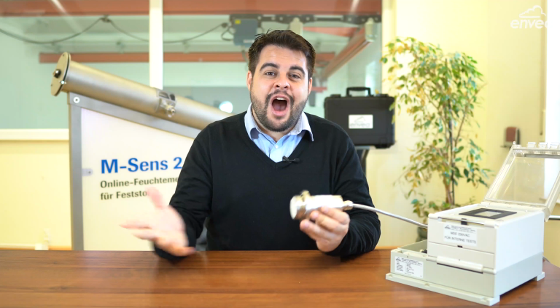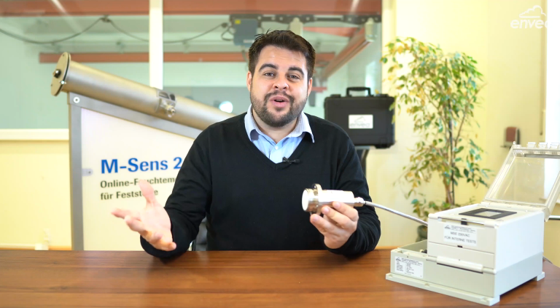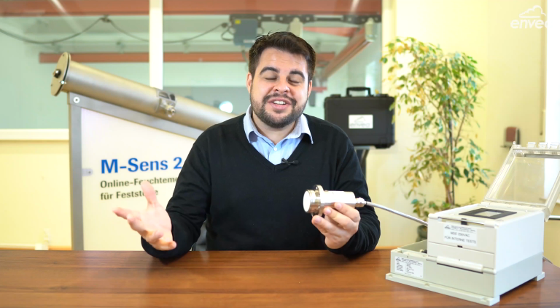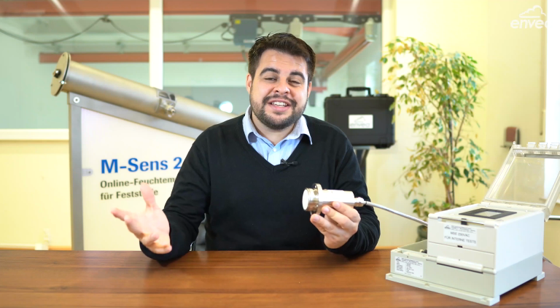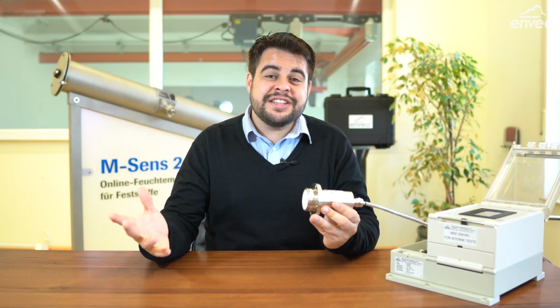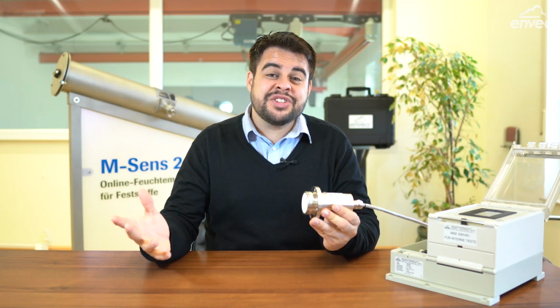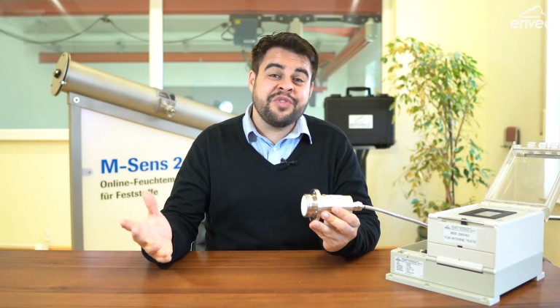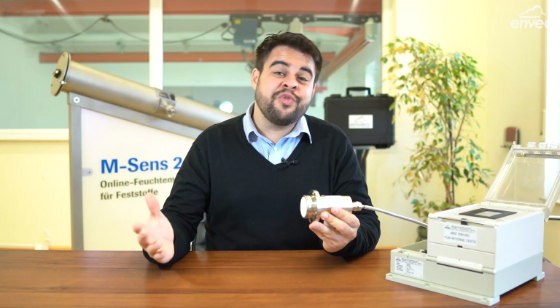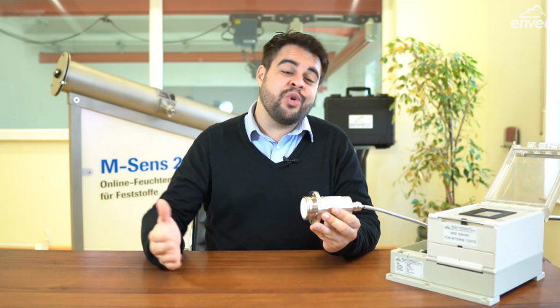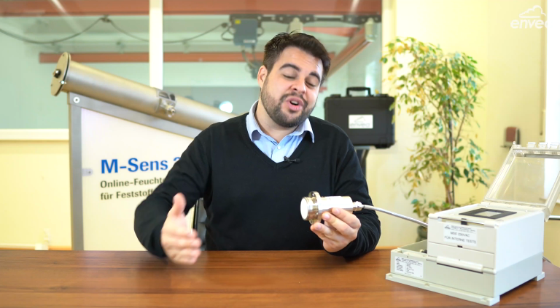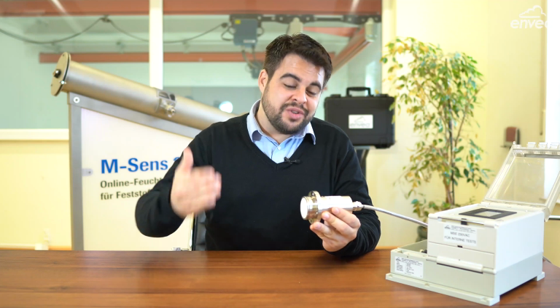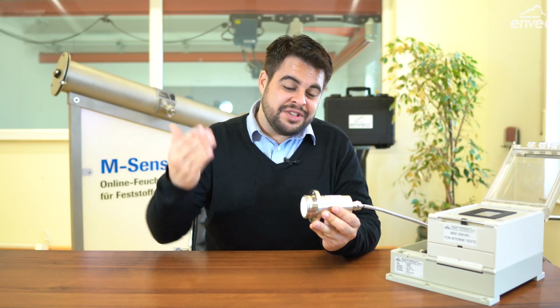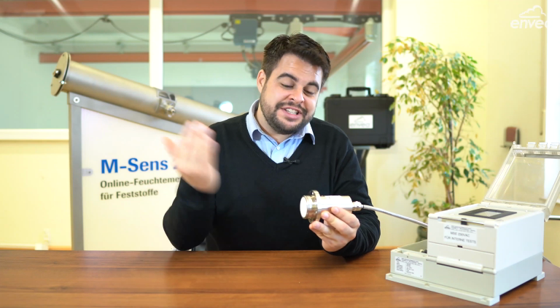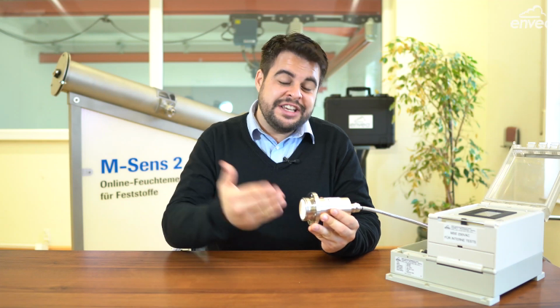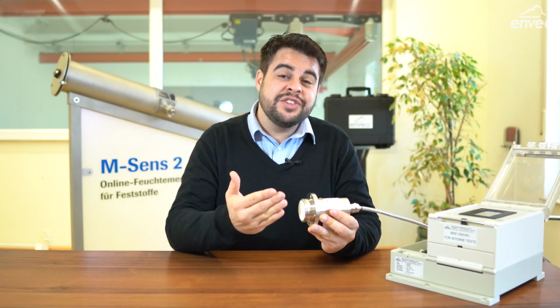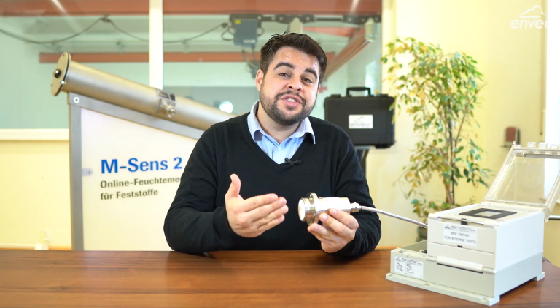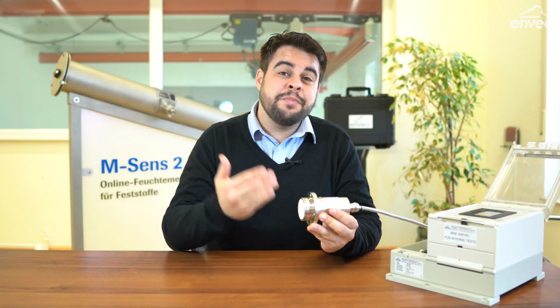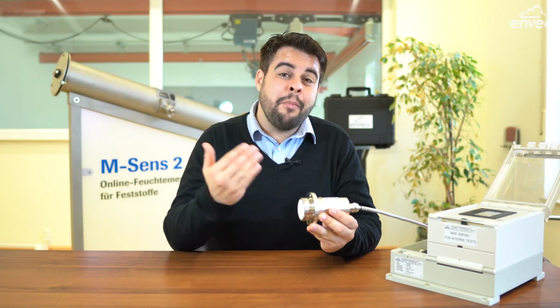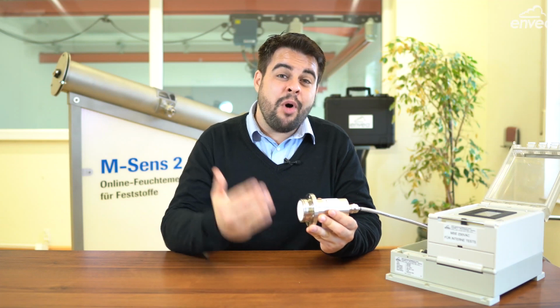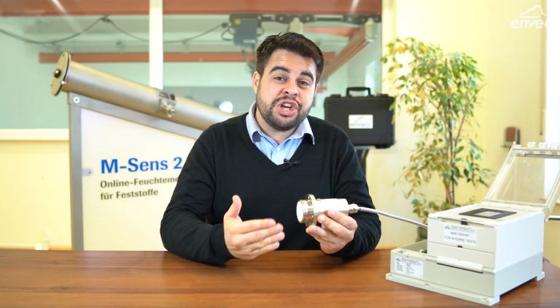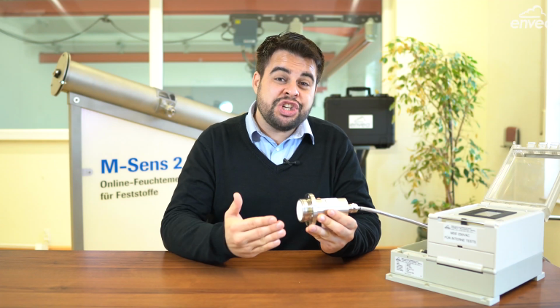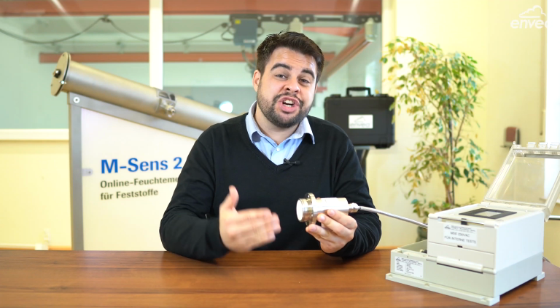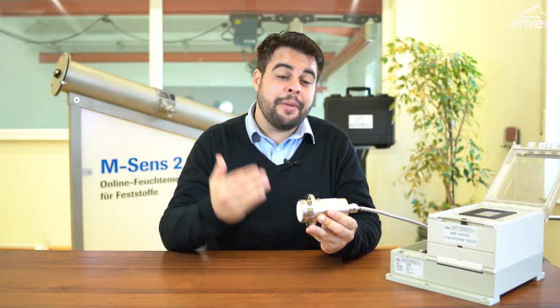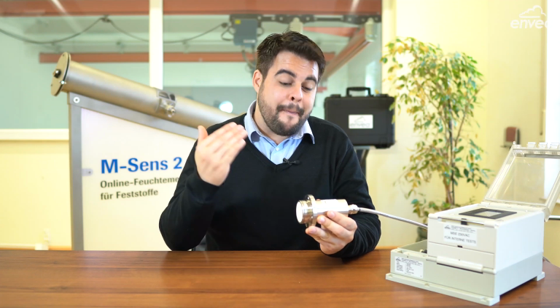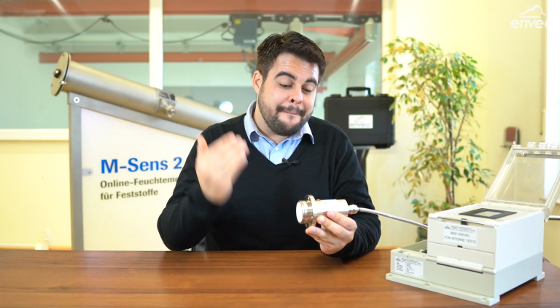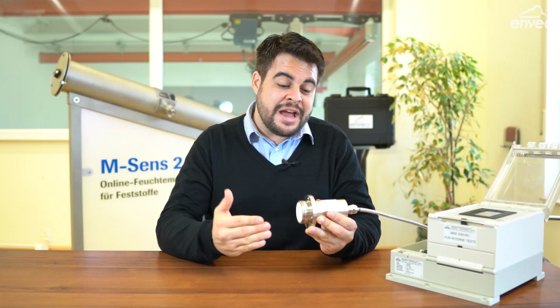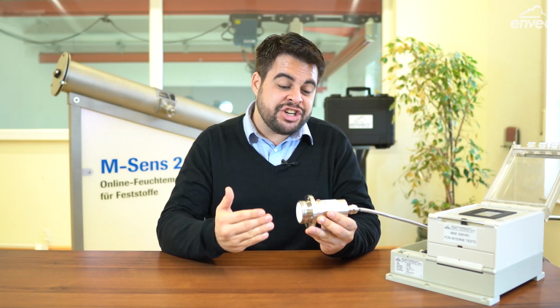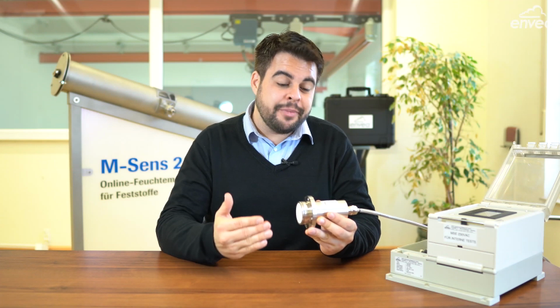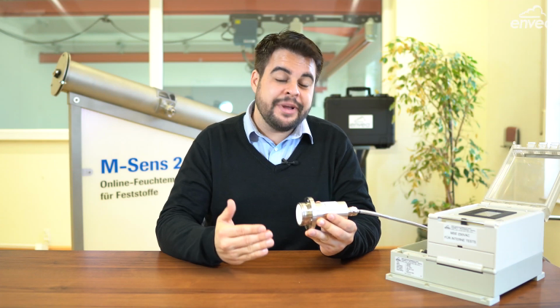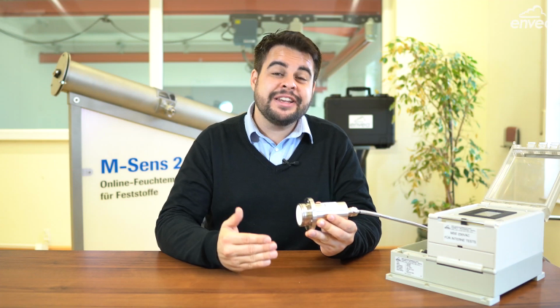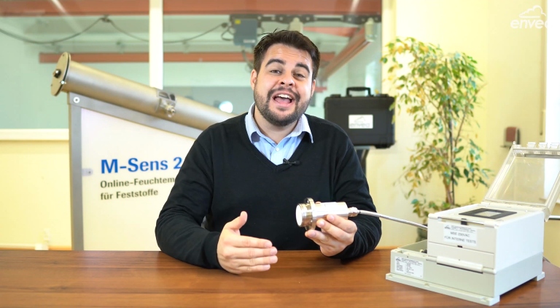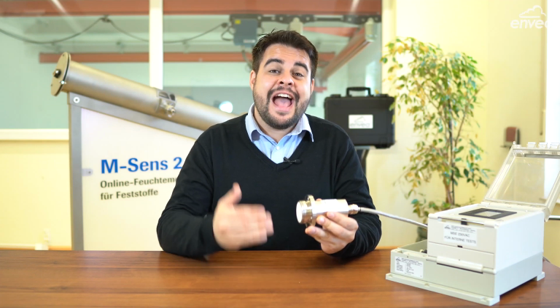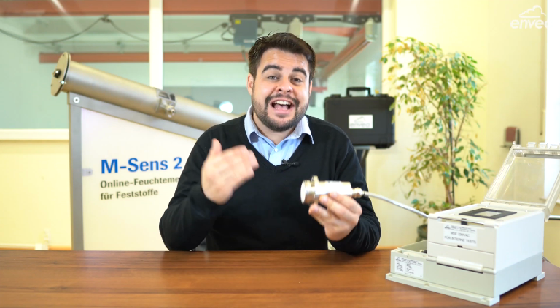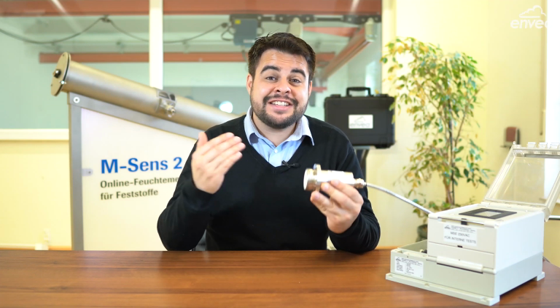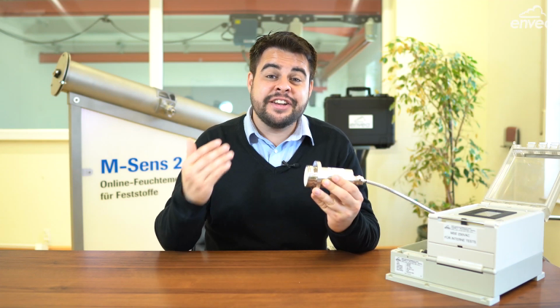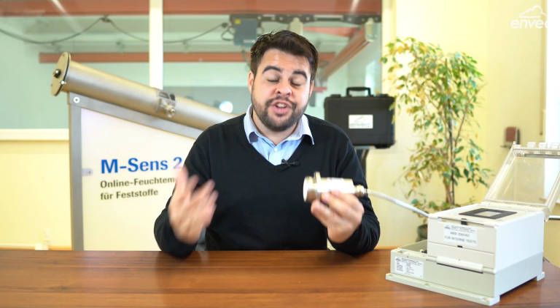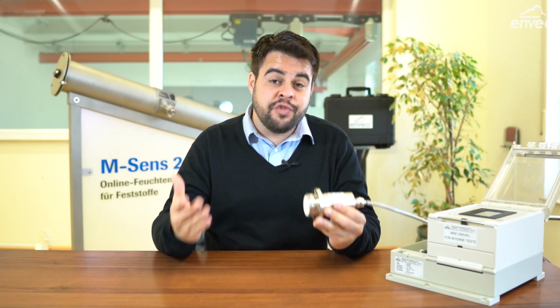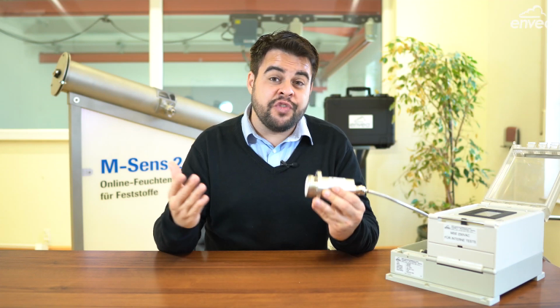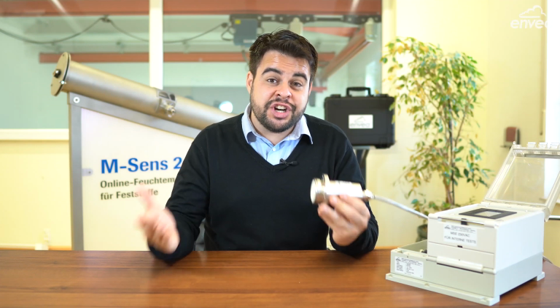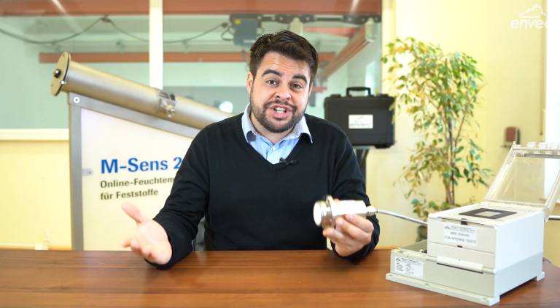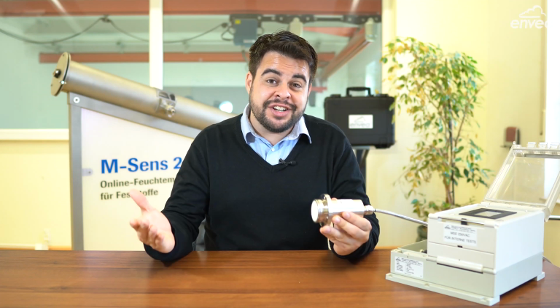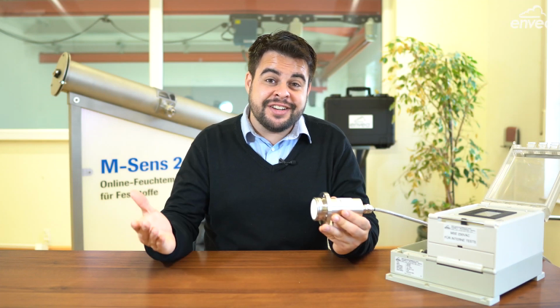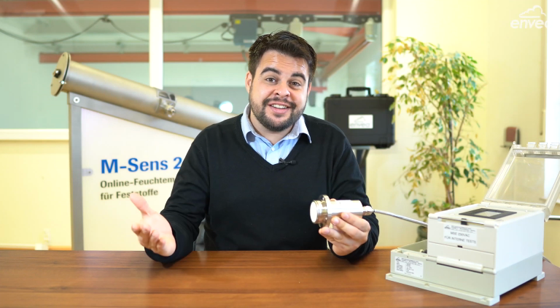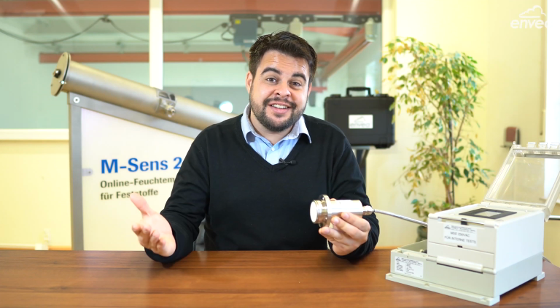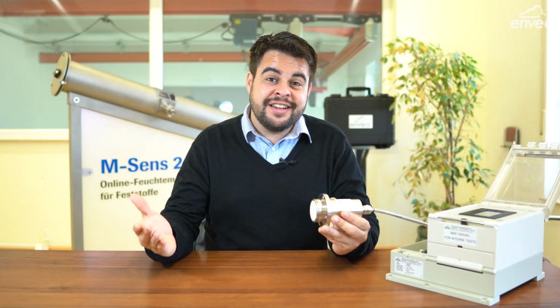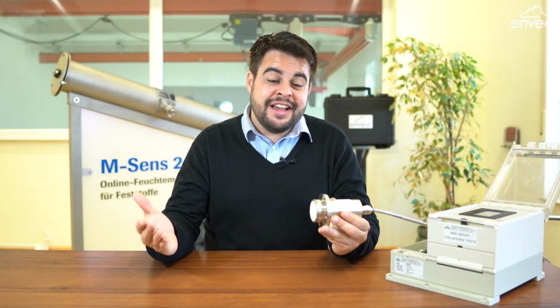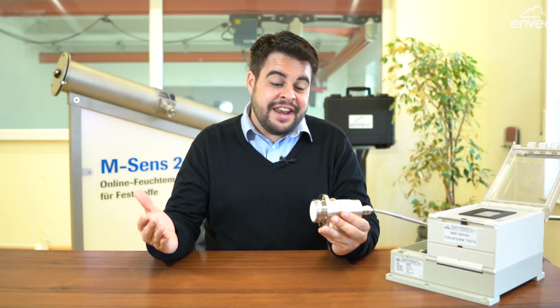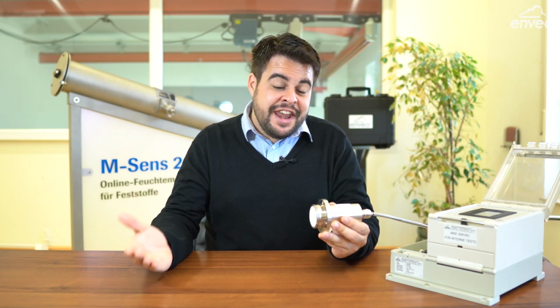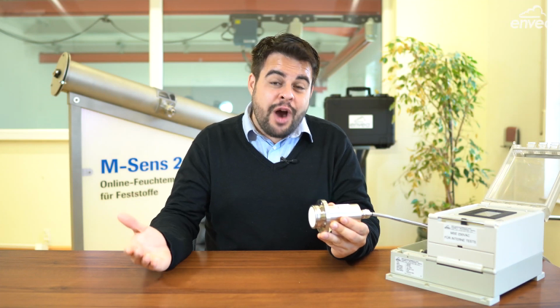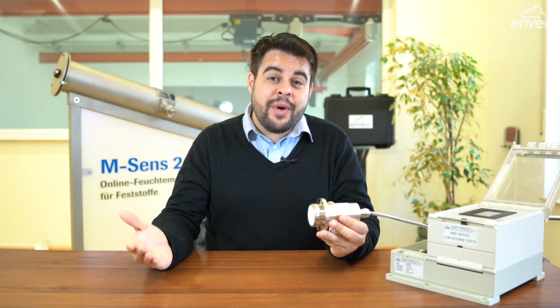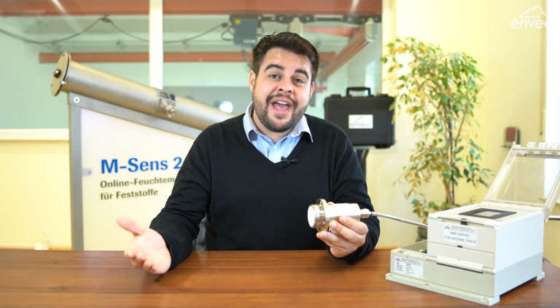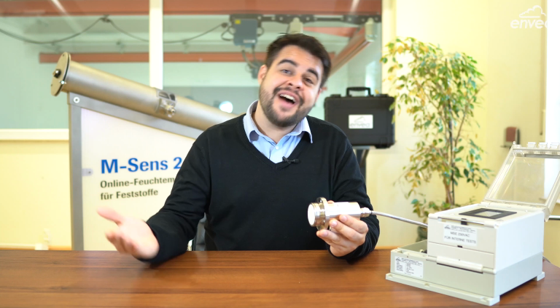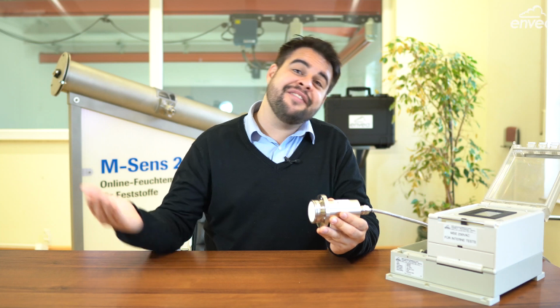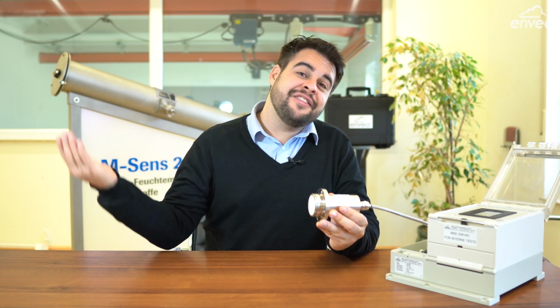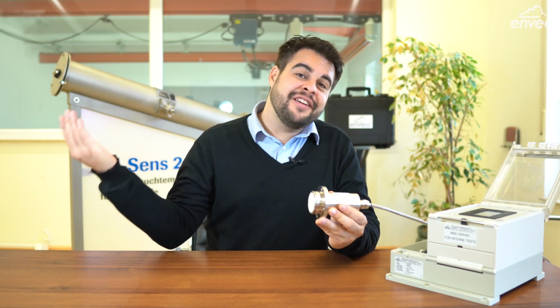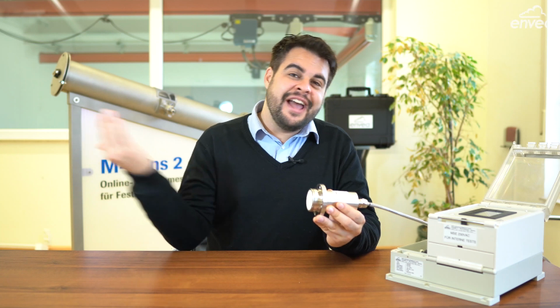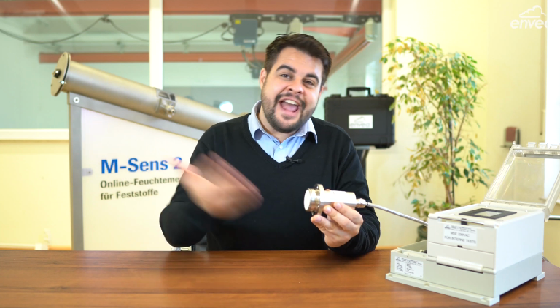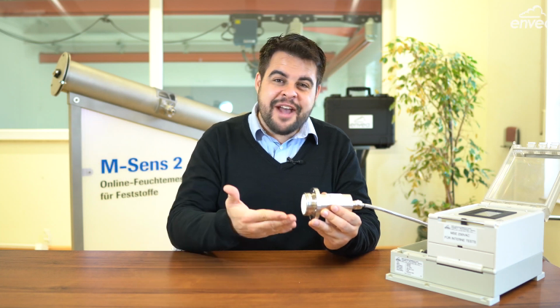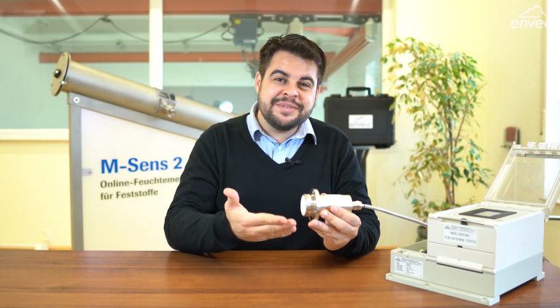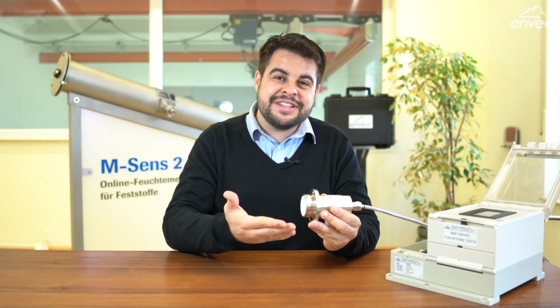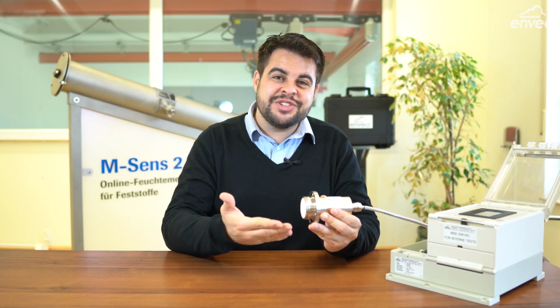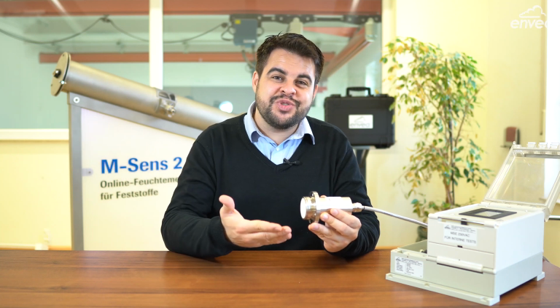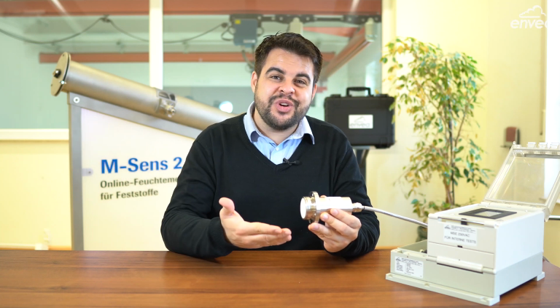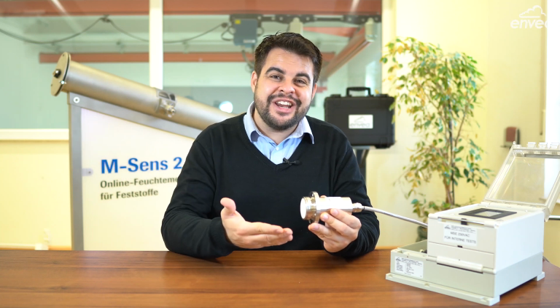Our sensor for continuous moisture measurement has a new version. Now we have M-Sense 3.